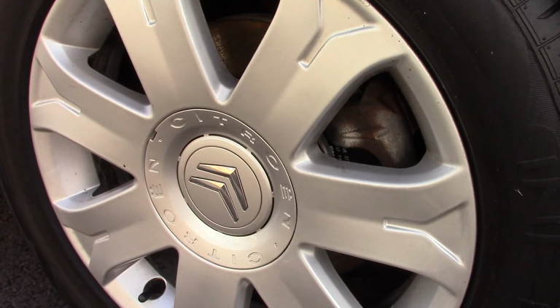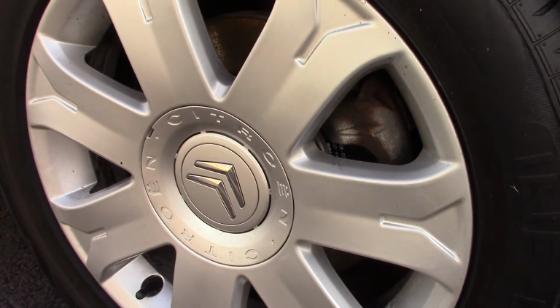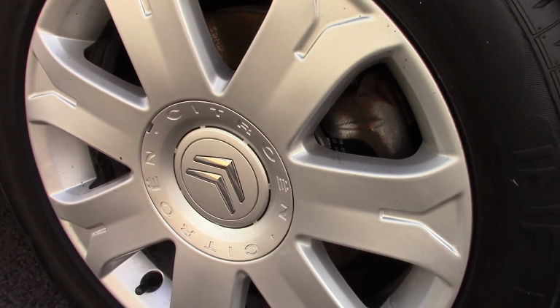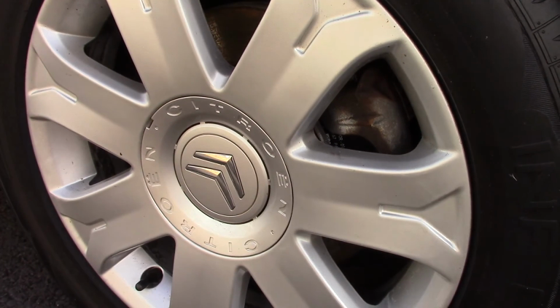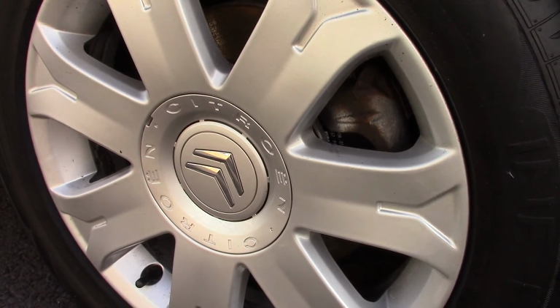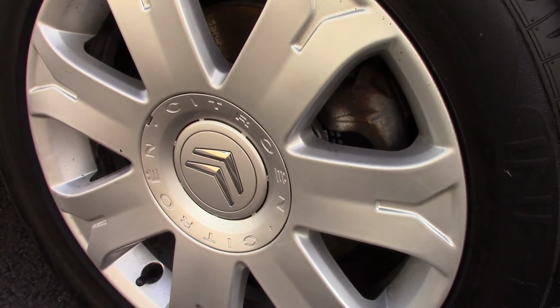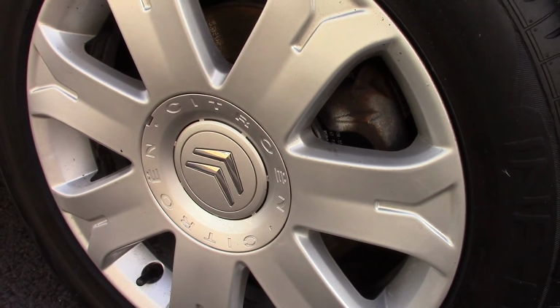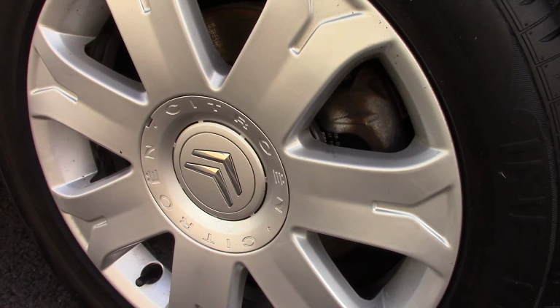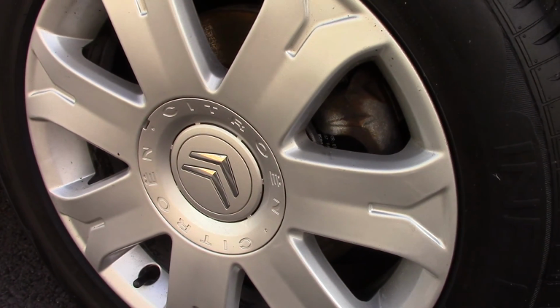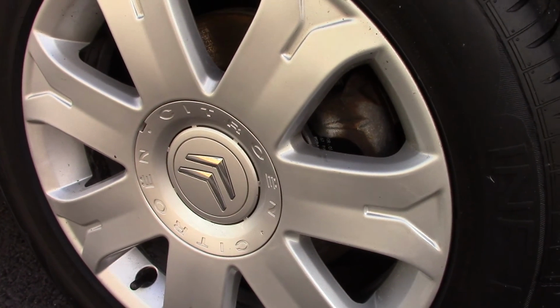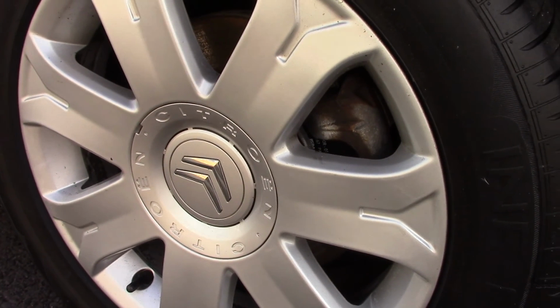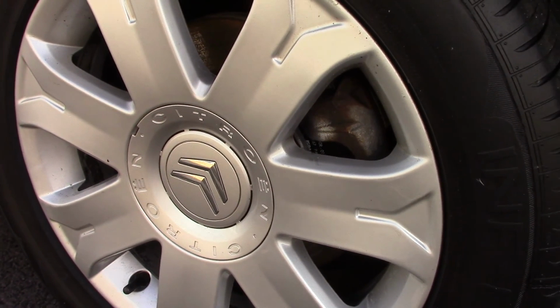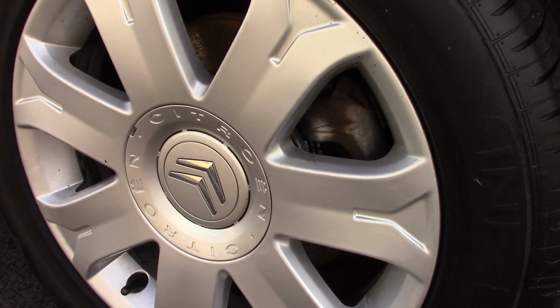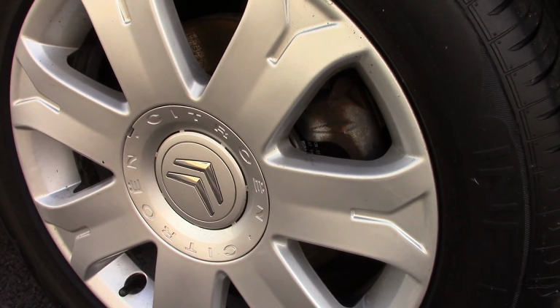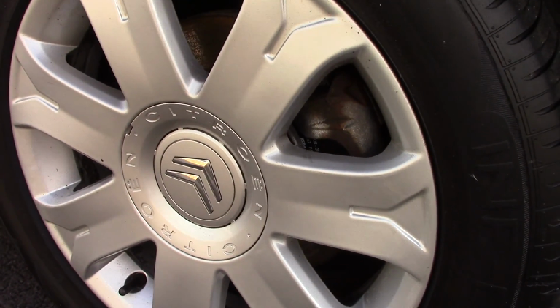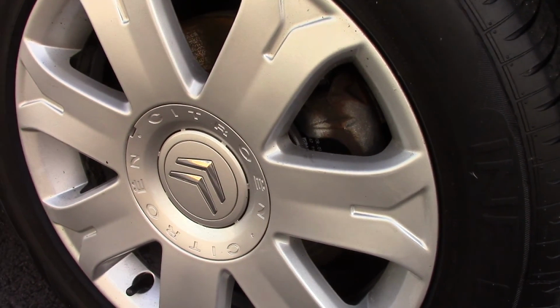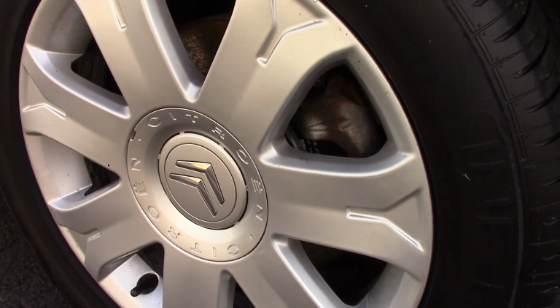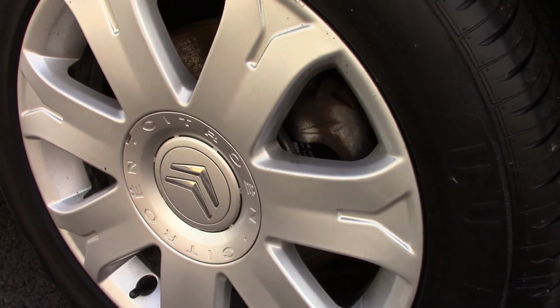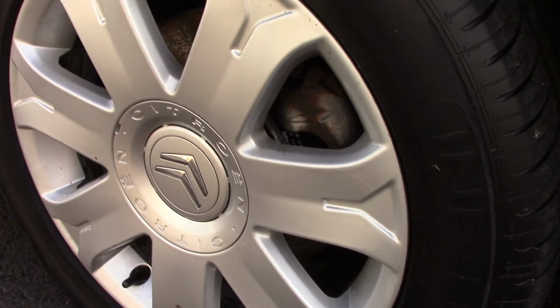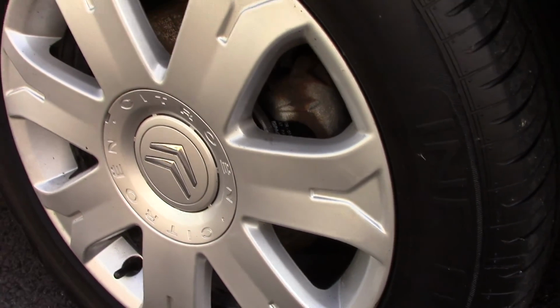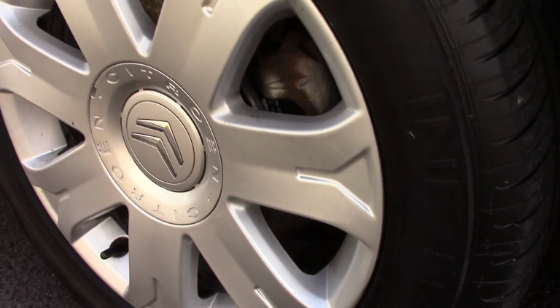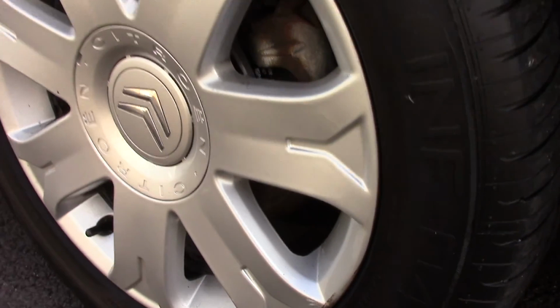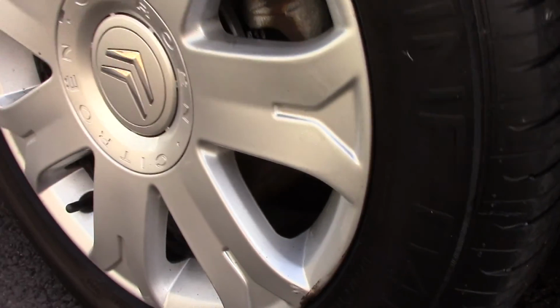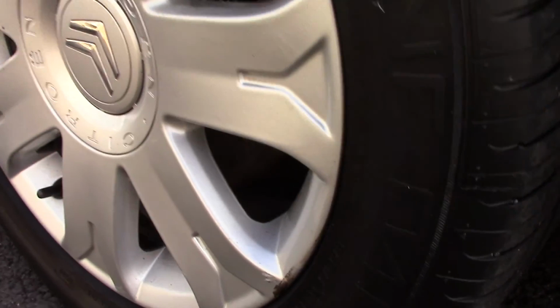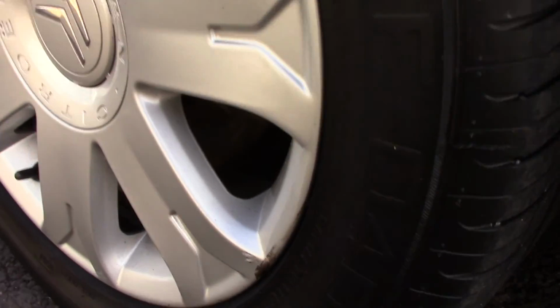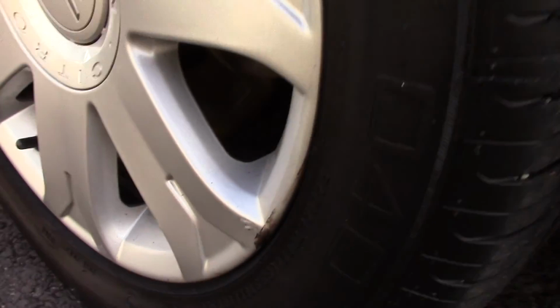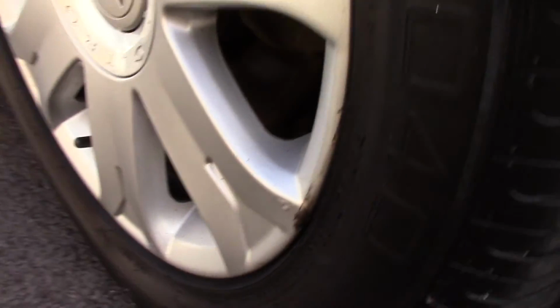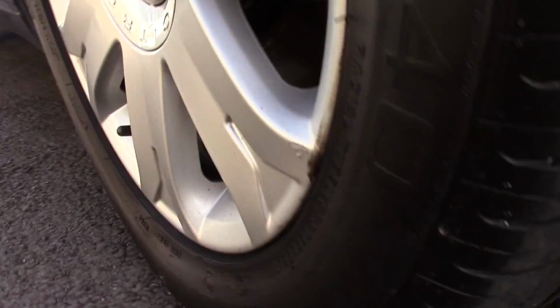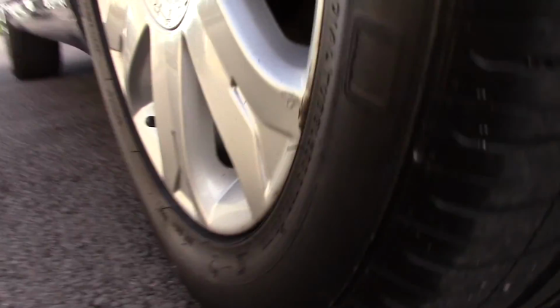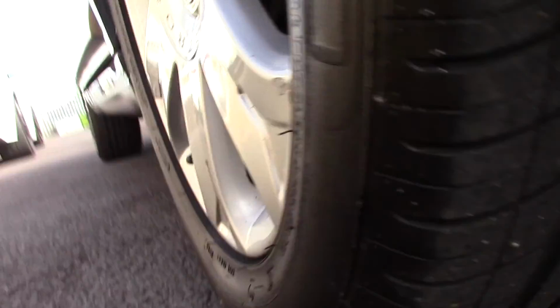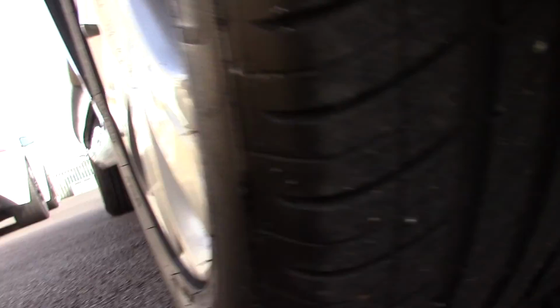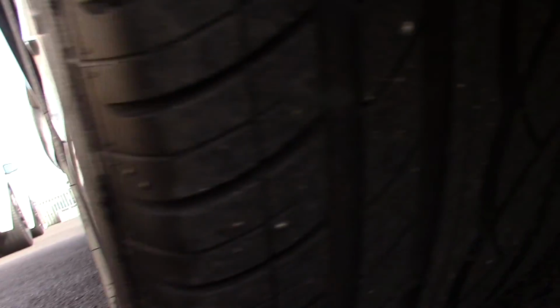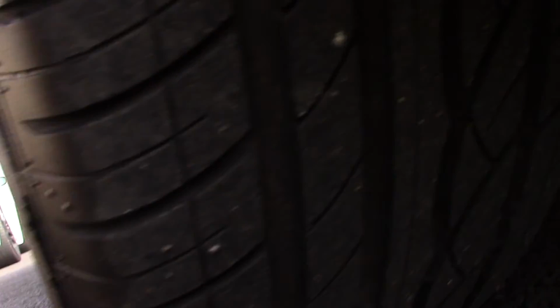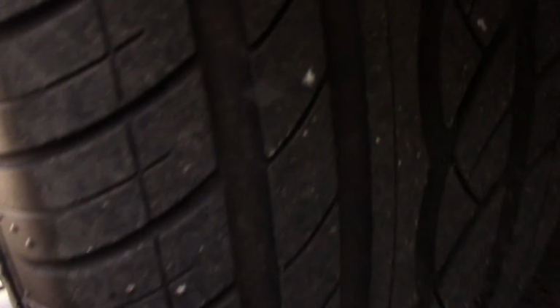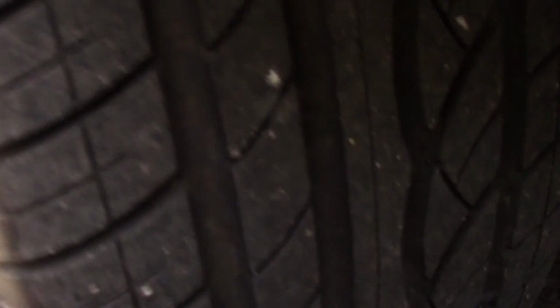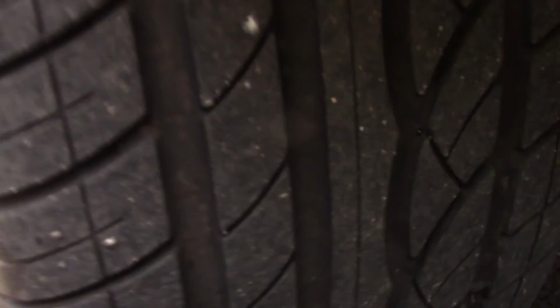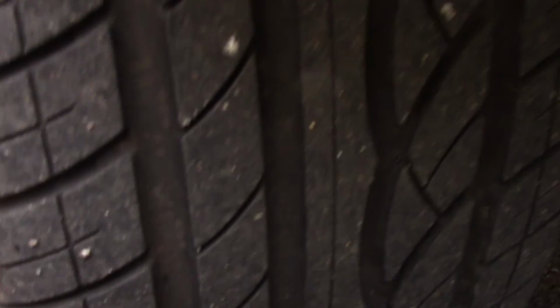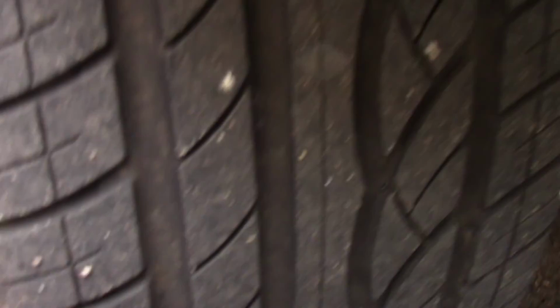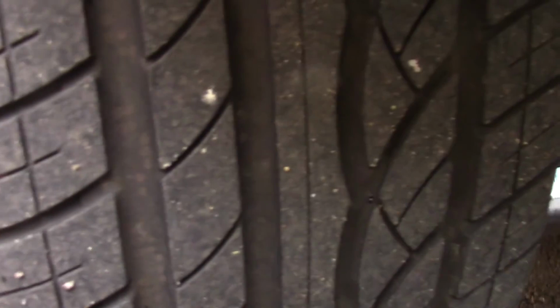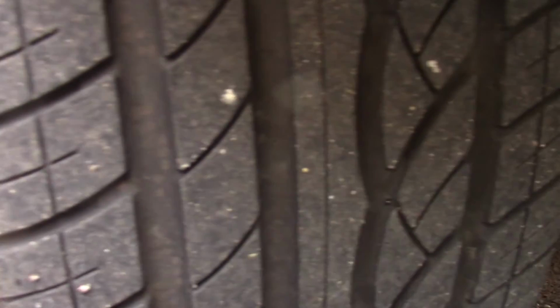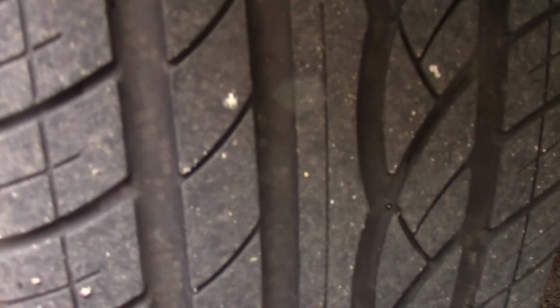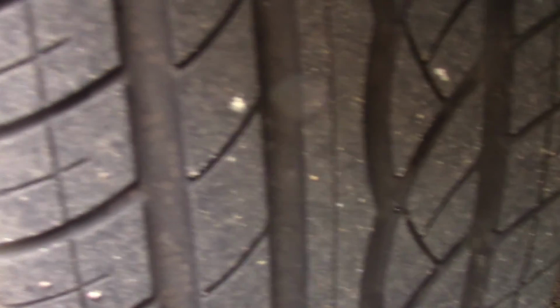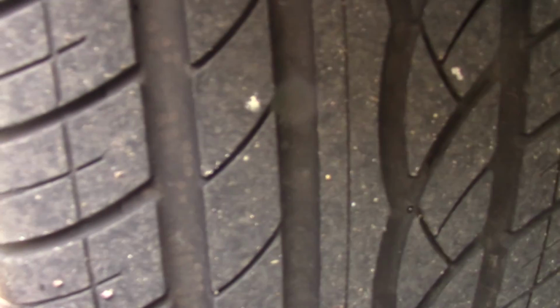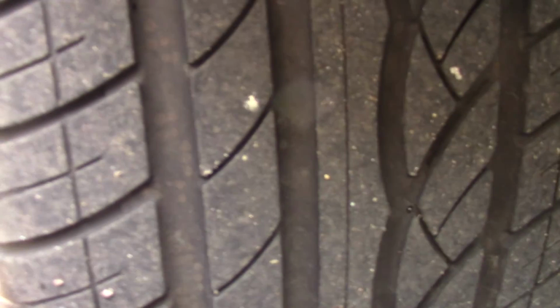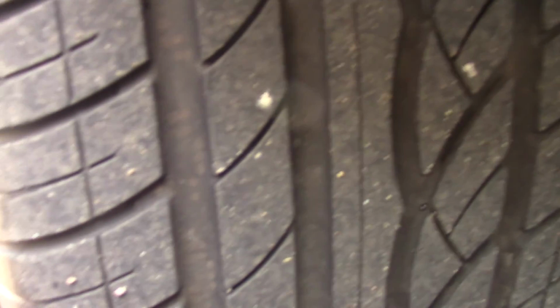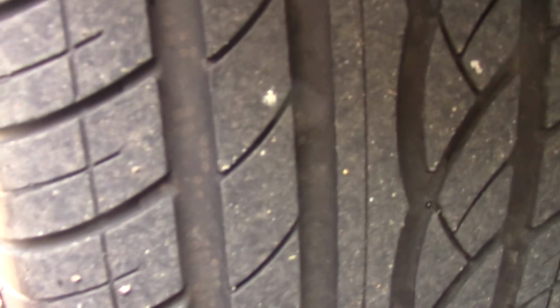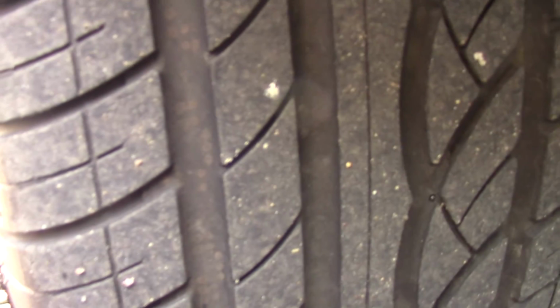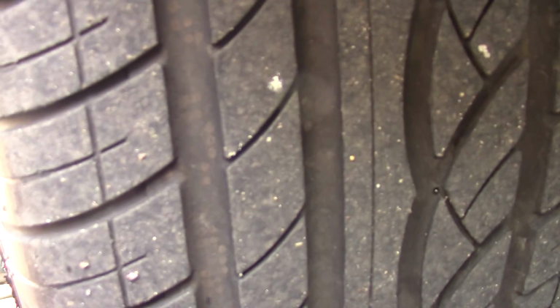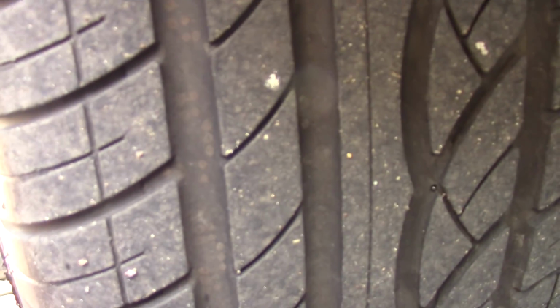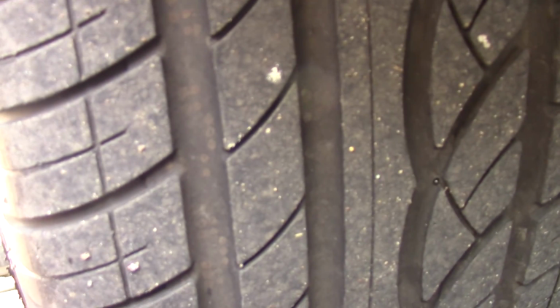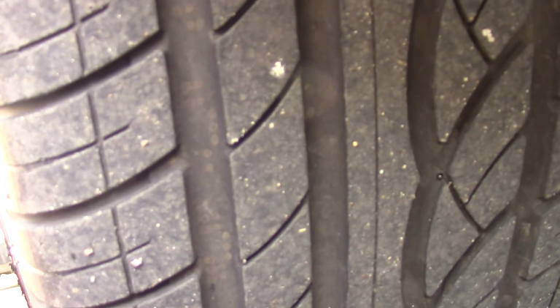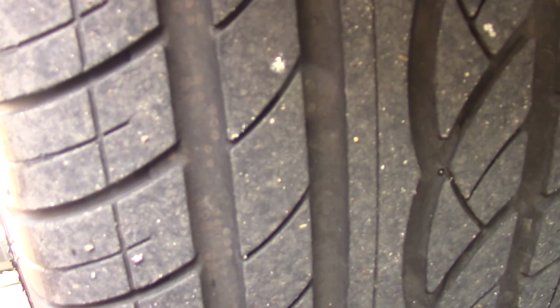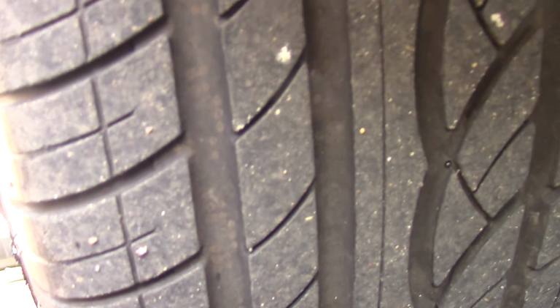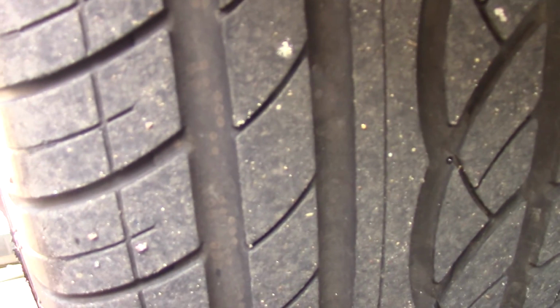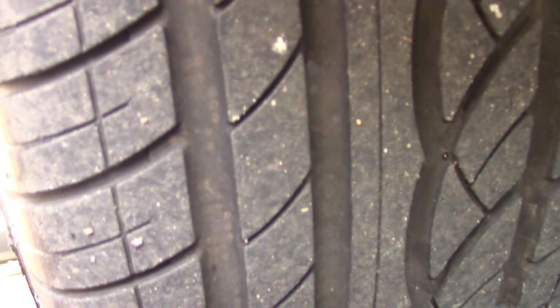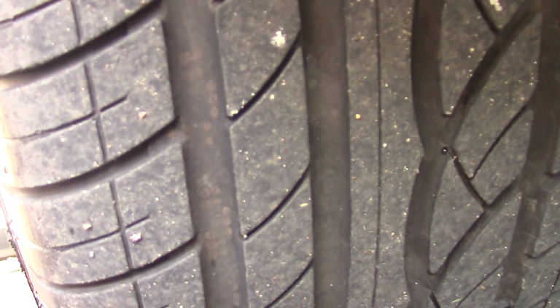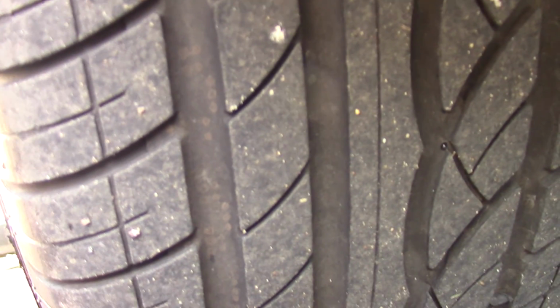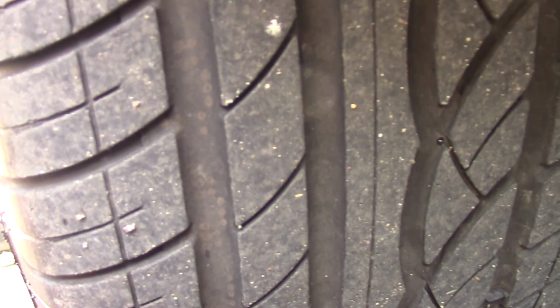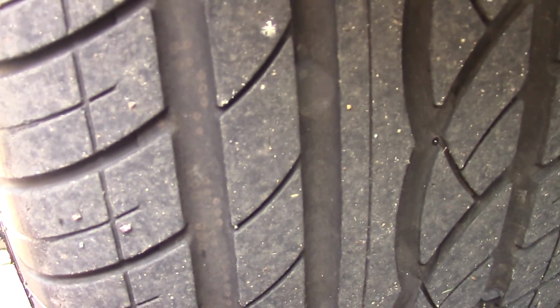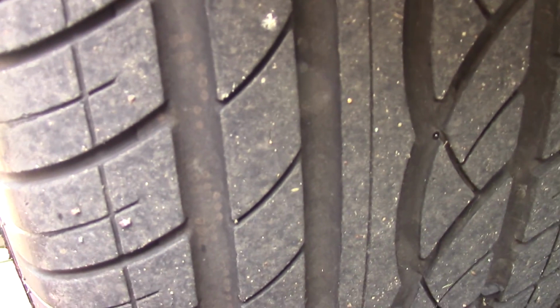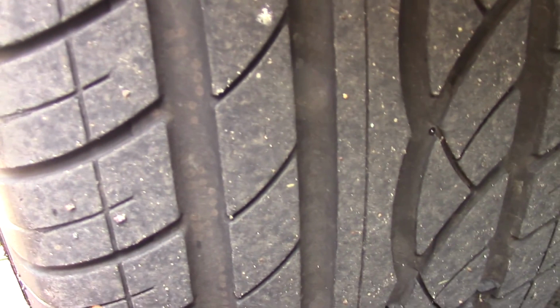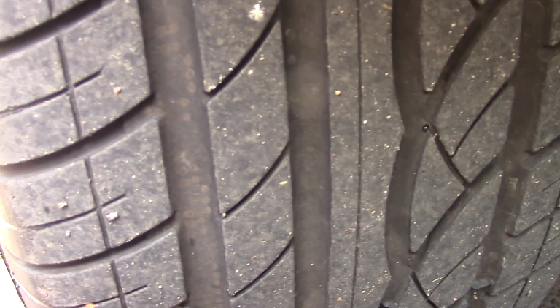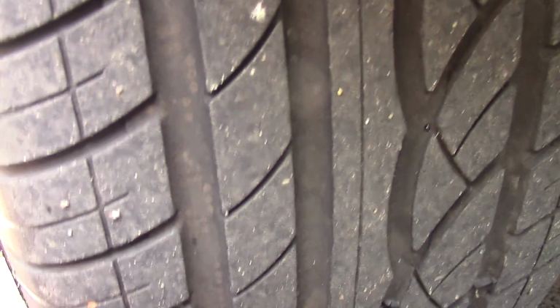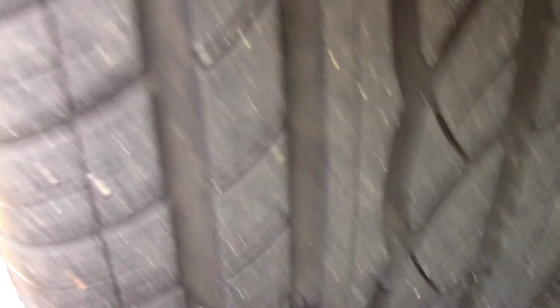Down here we can give a look at the alloy wheels. And compared to a new tyre which is 8mm, these are 5mm on the front and 6mm on the rear.